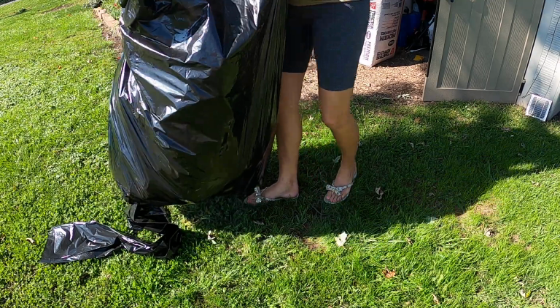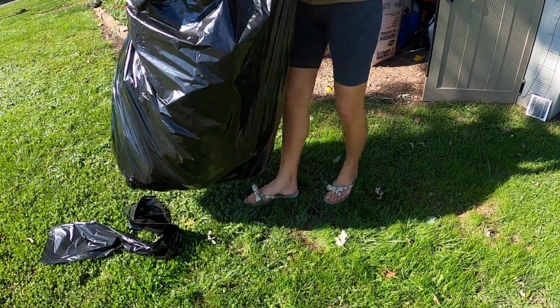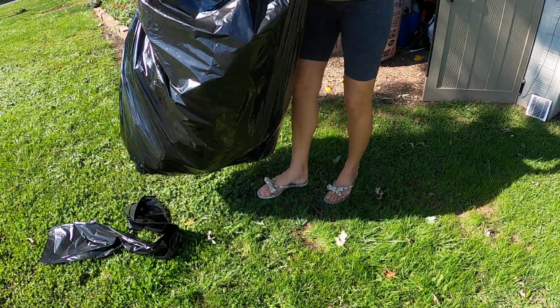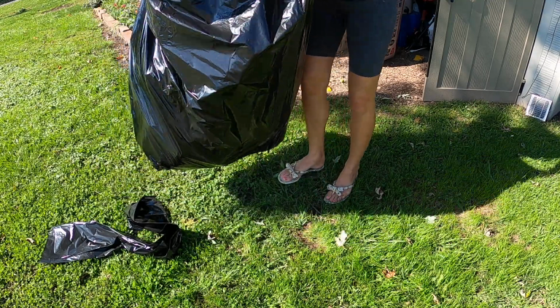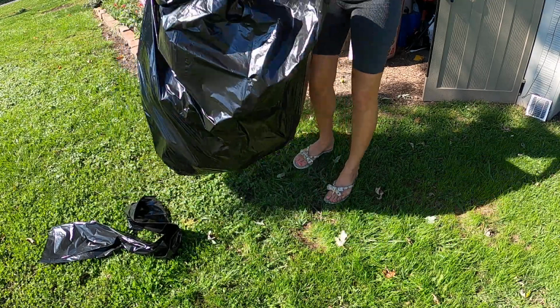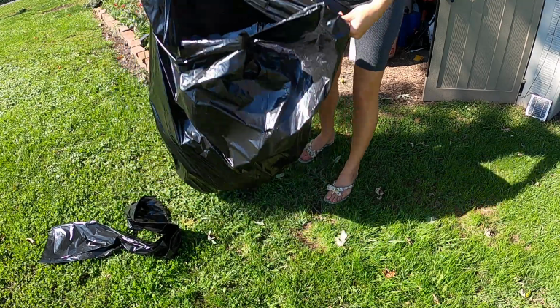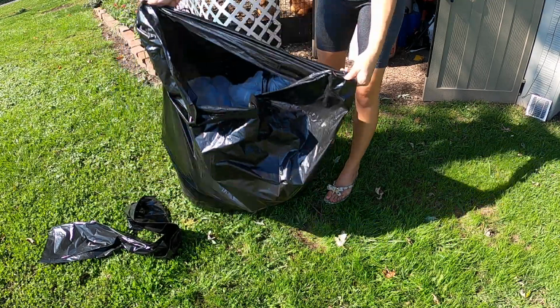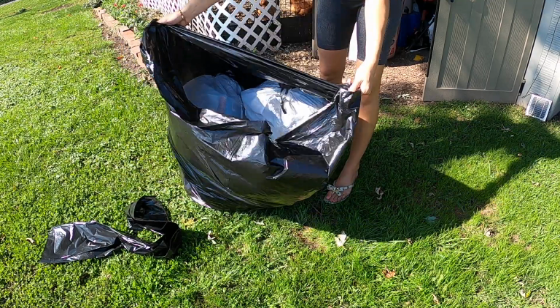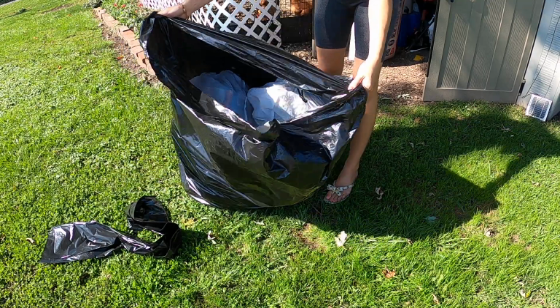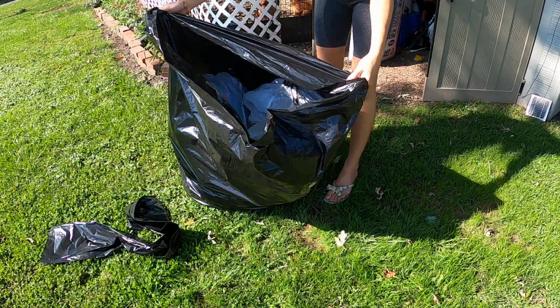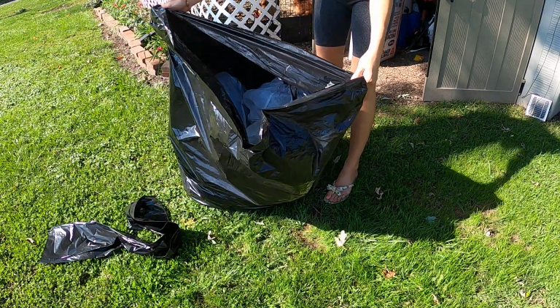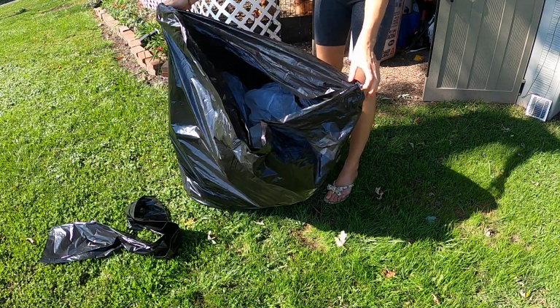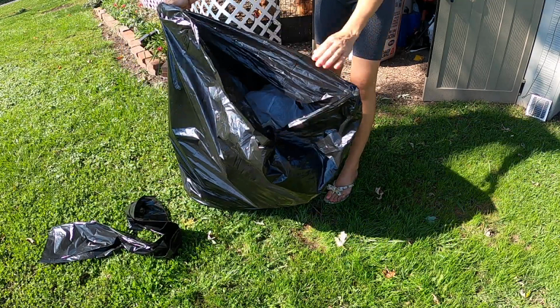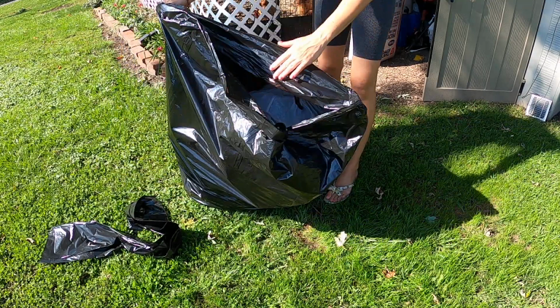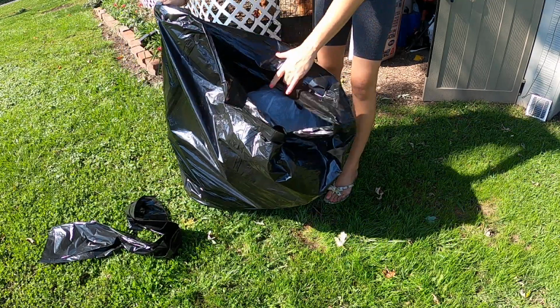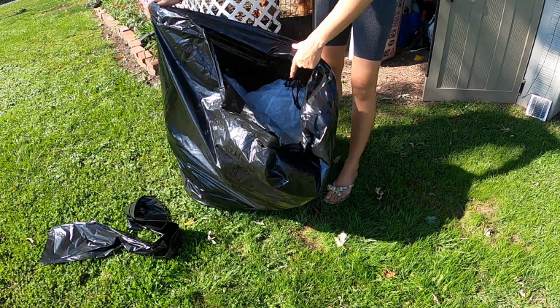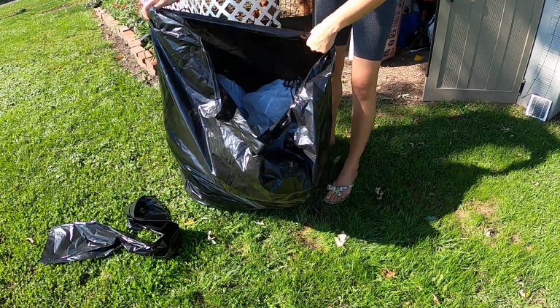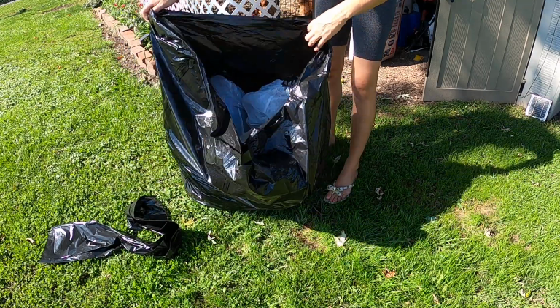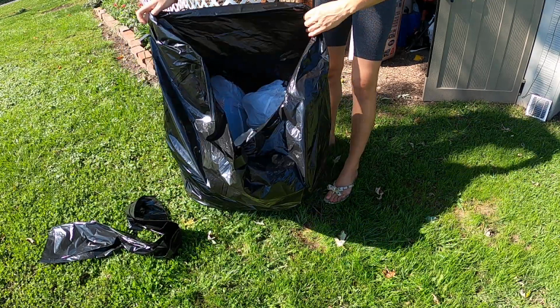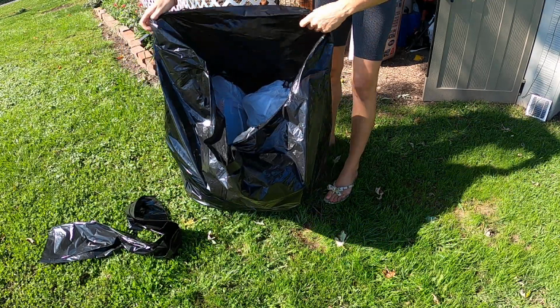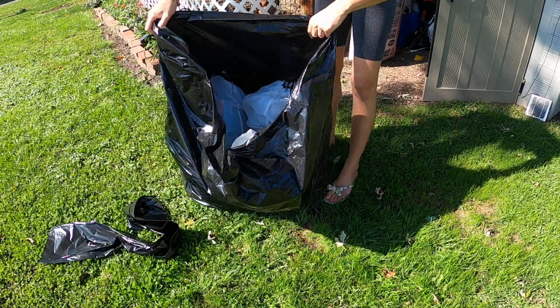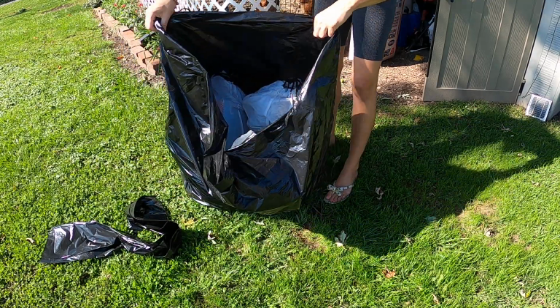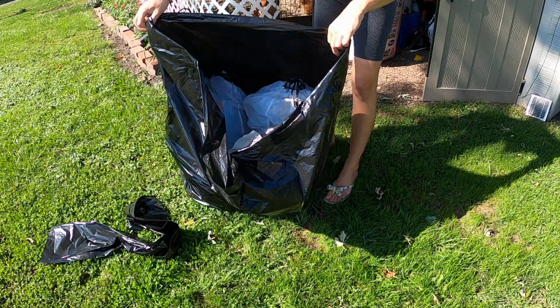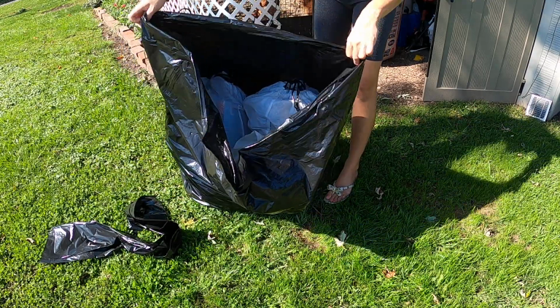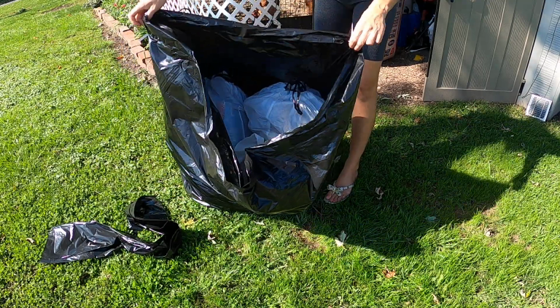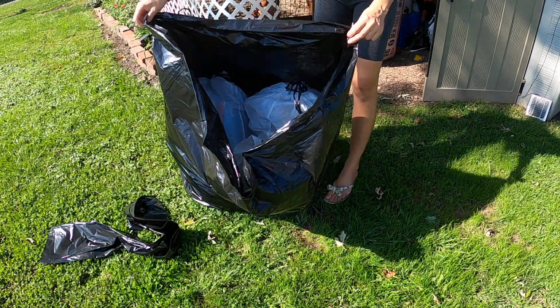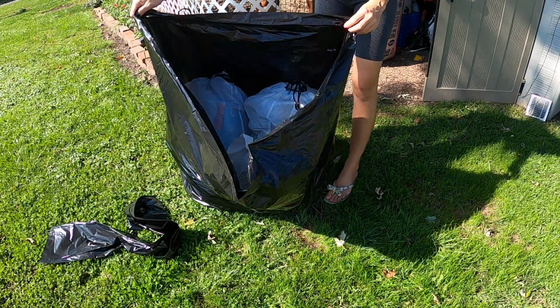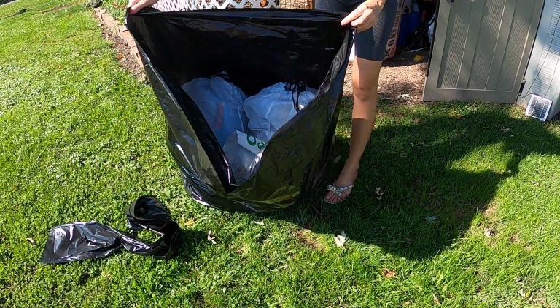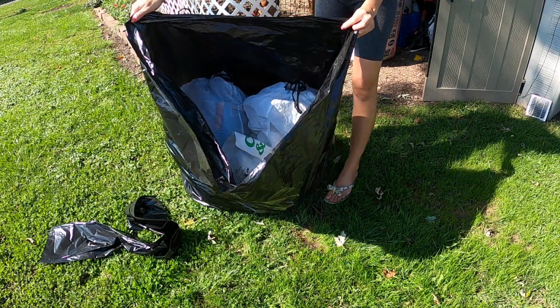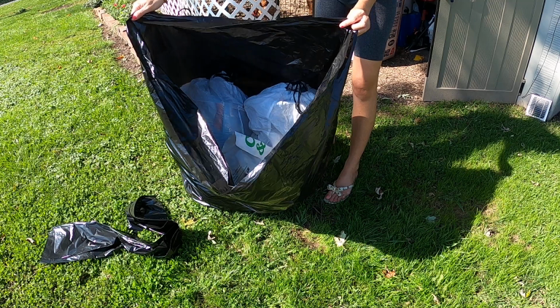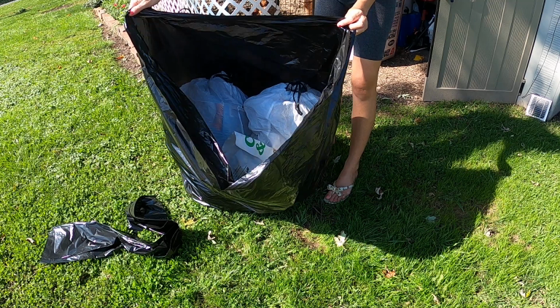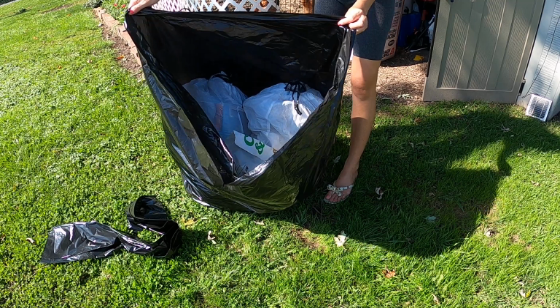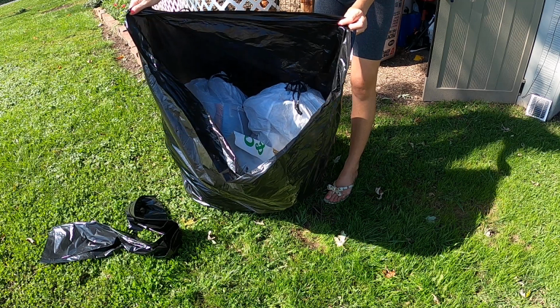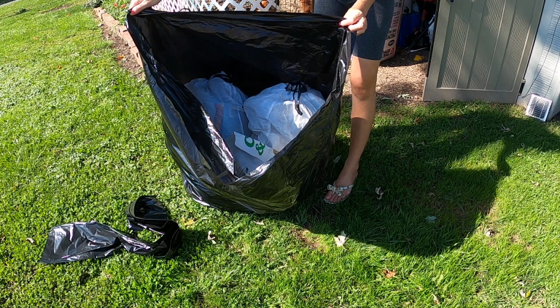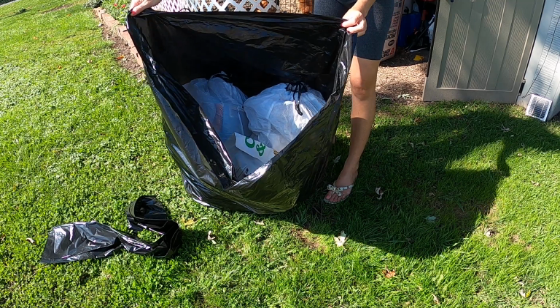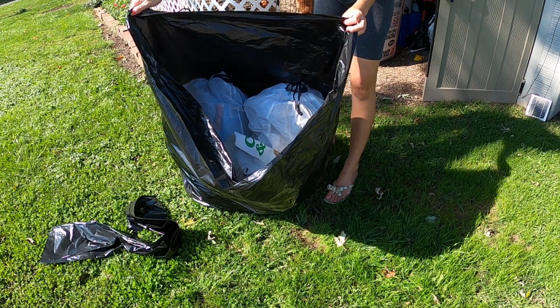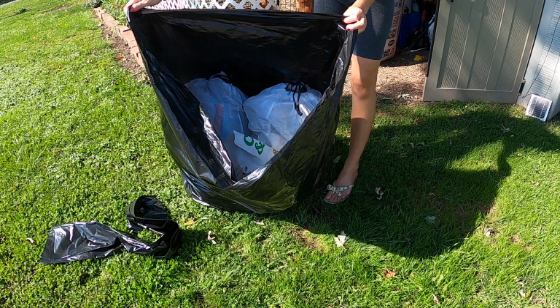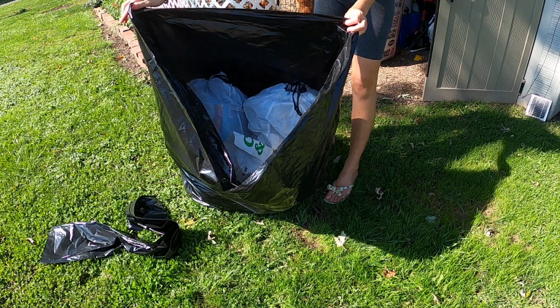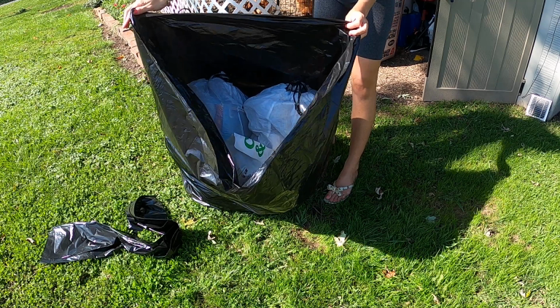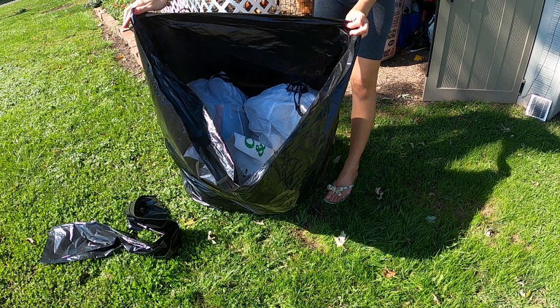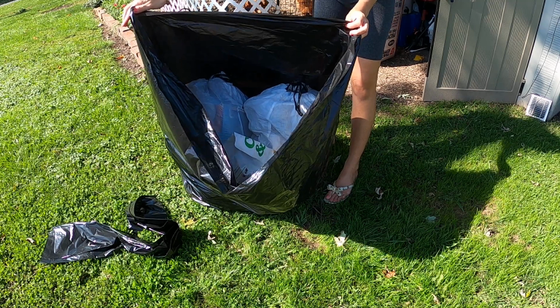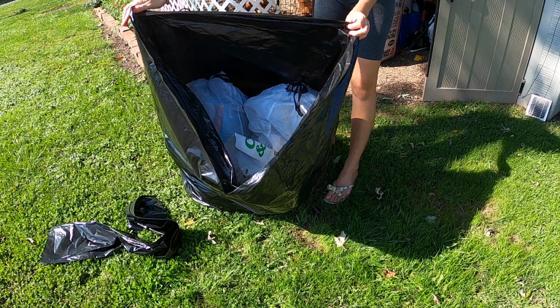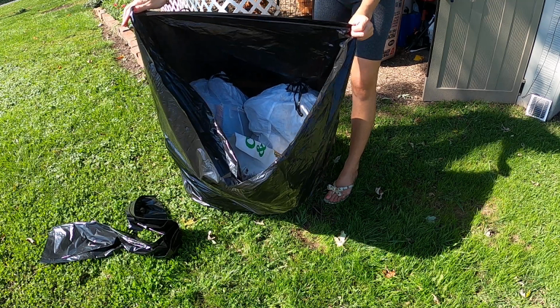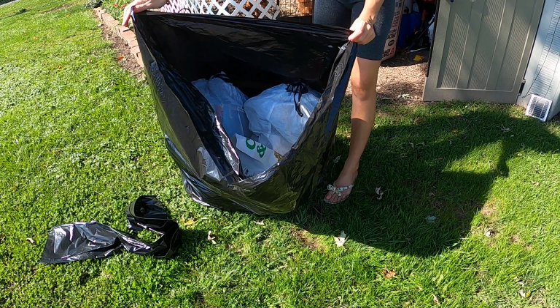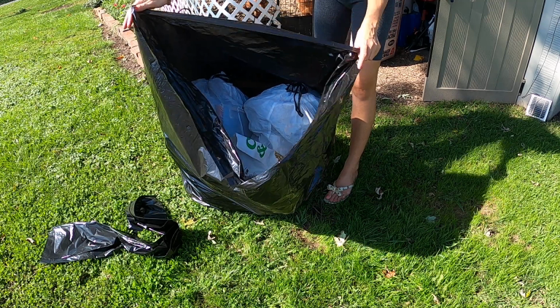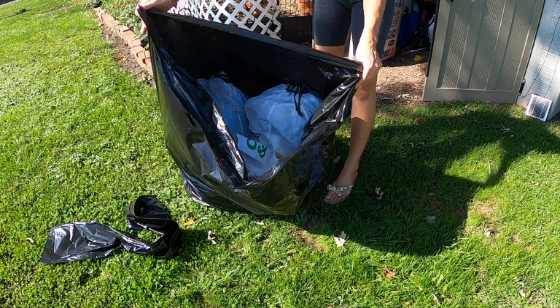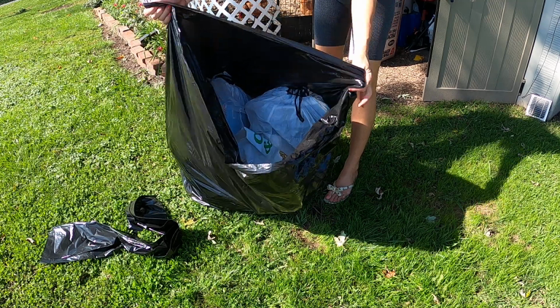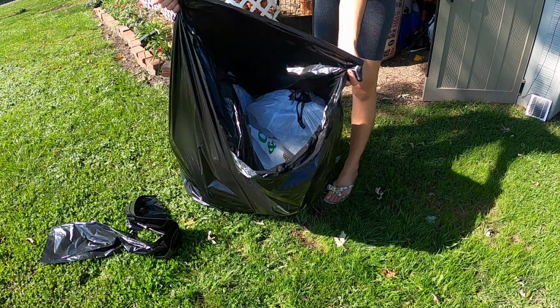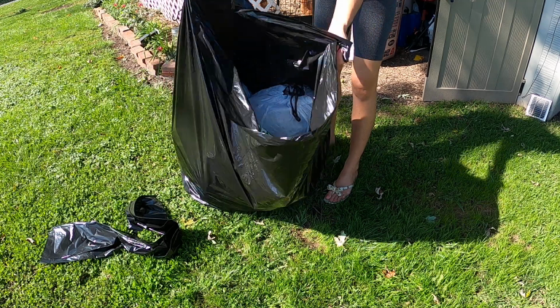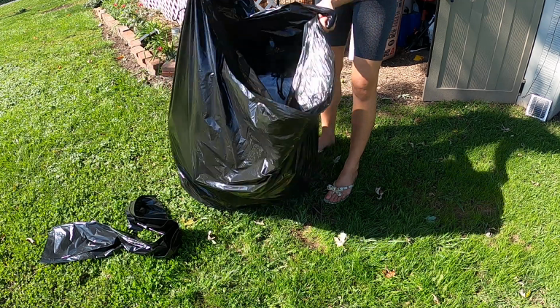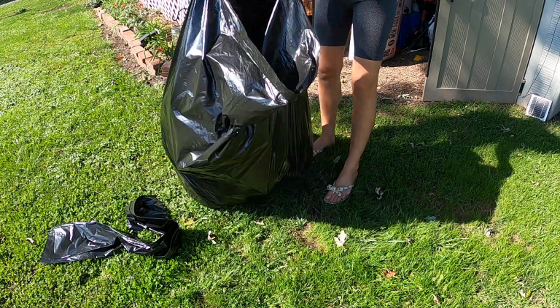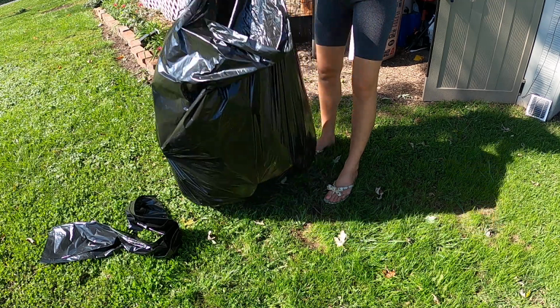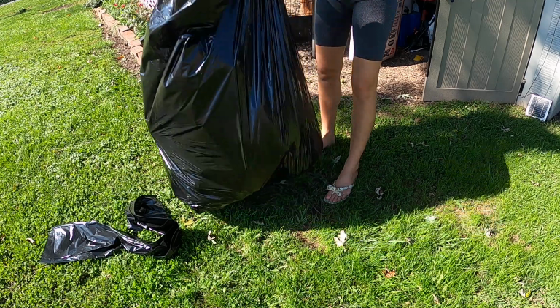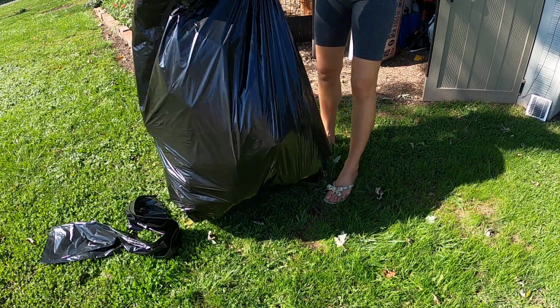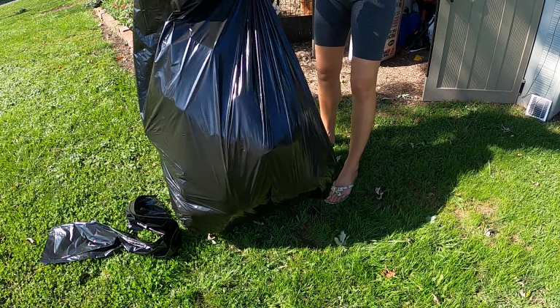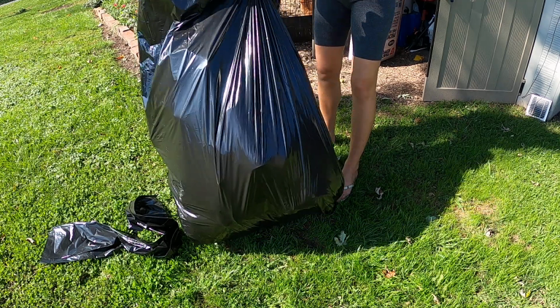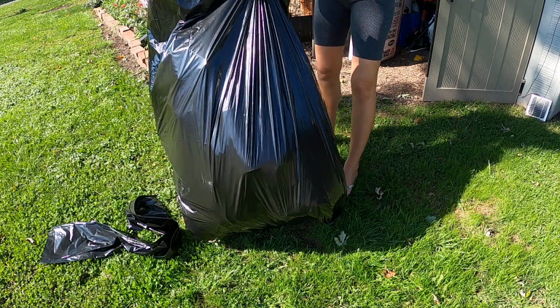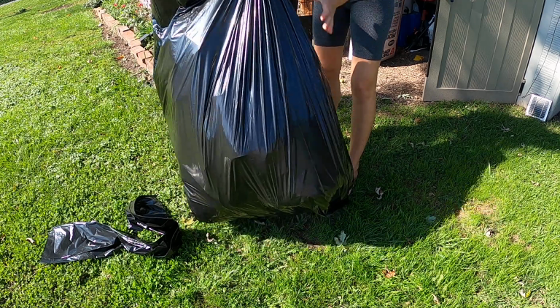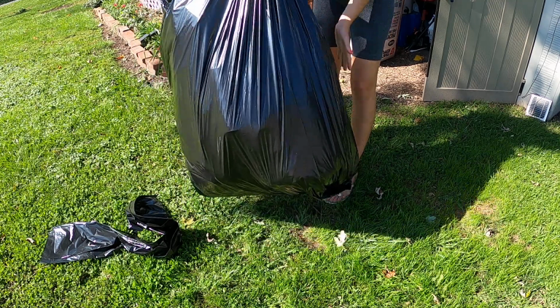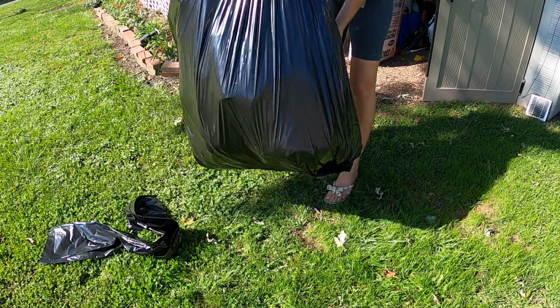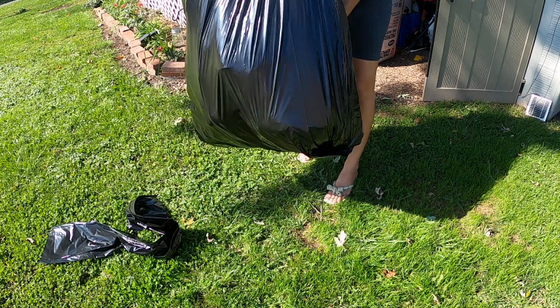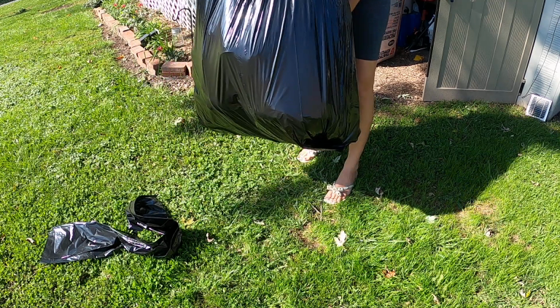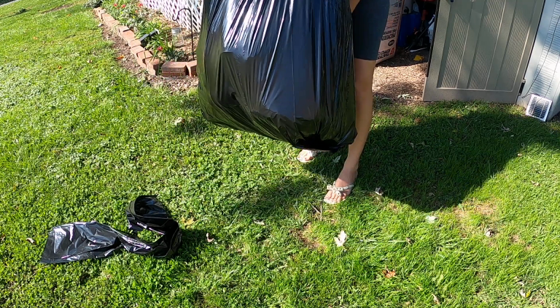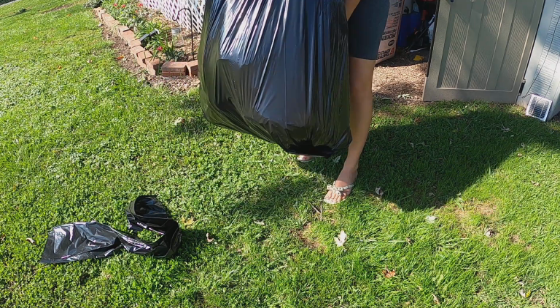As you can see, it held all those trash bags and I still have room. I'm going to fill this up to the max, but this holds so much trash.